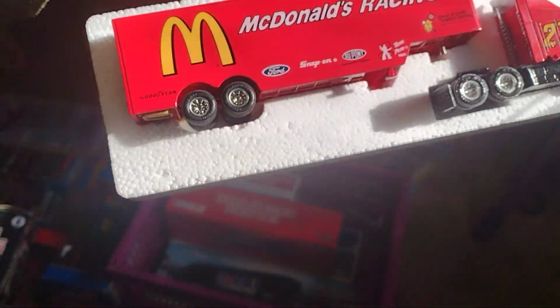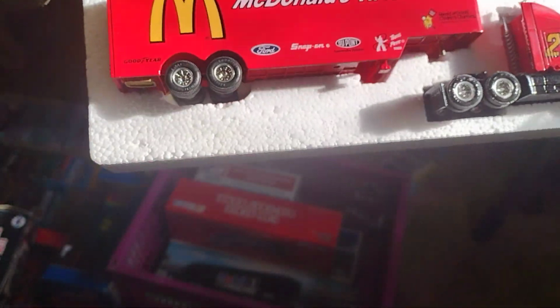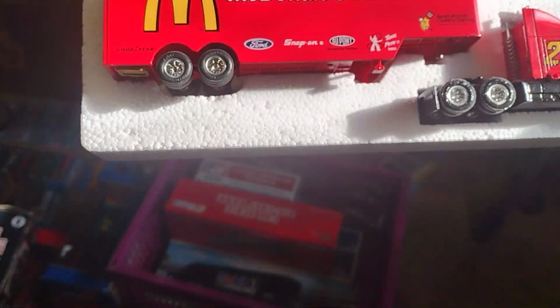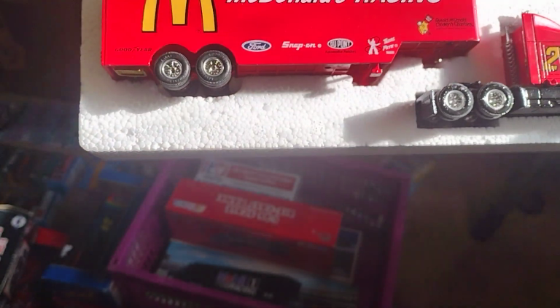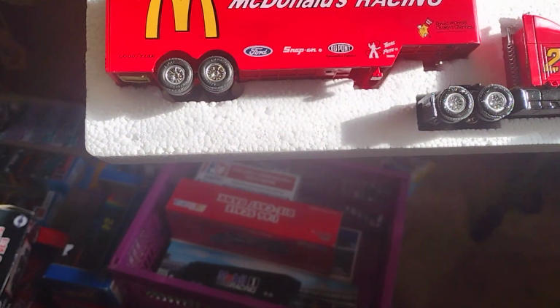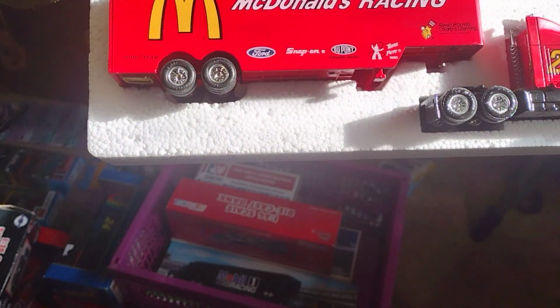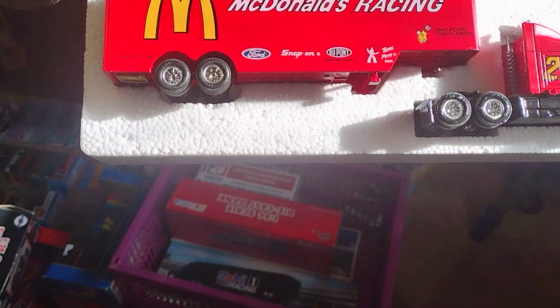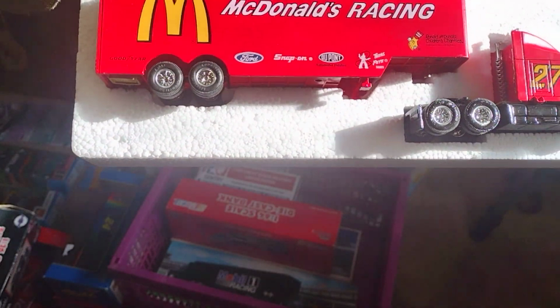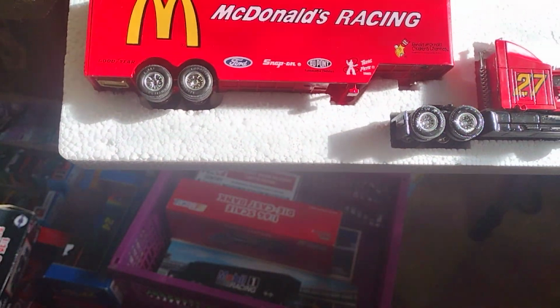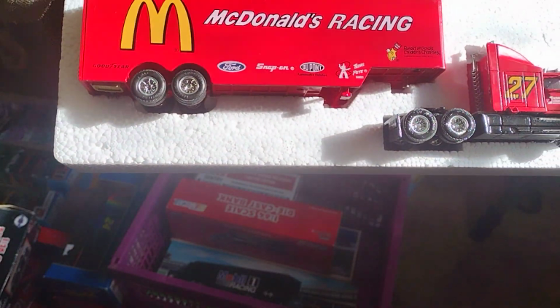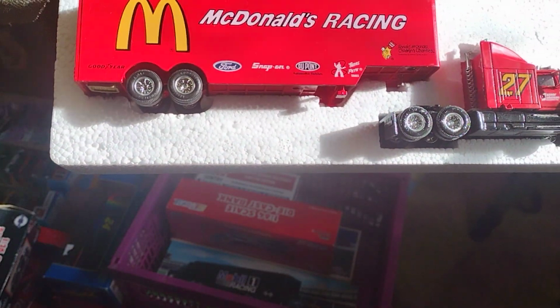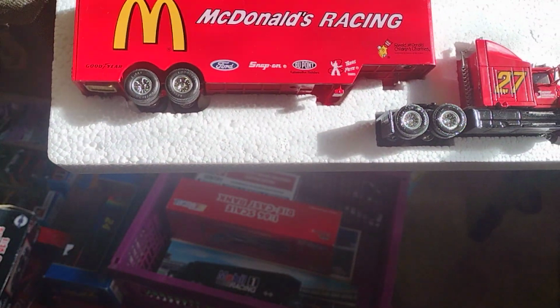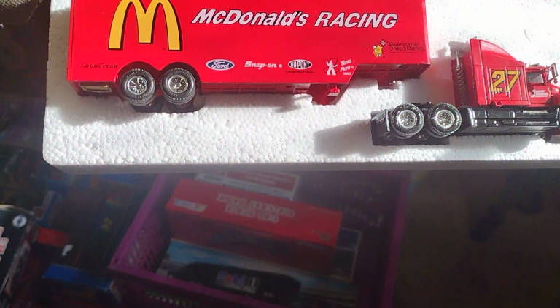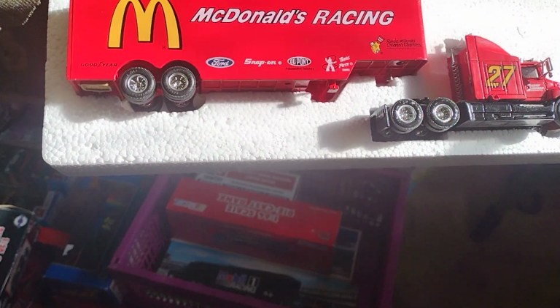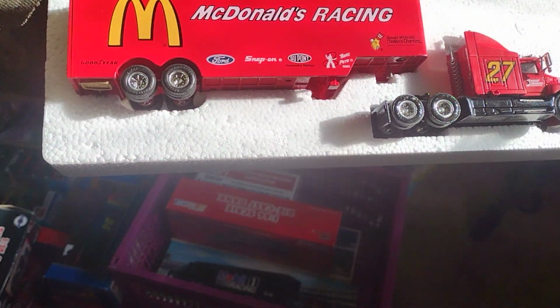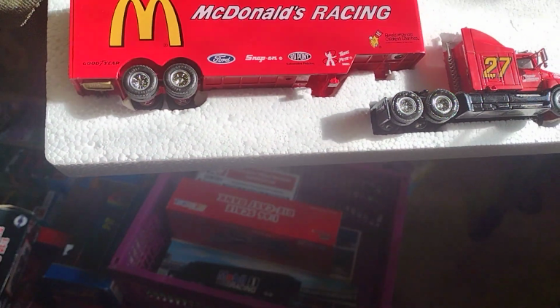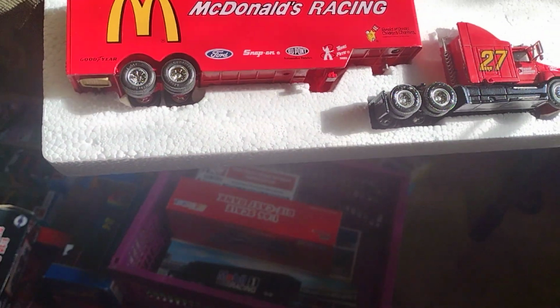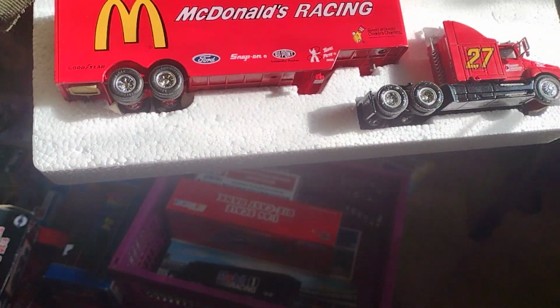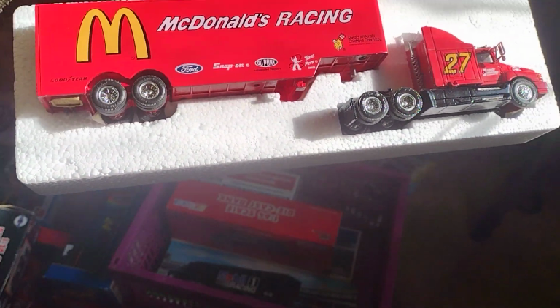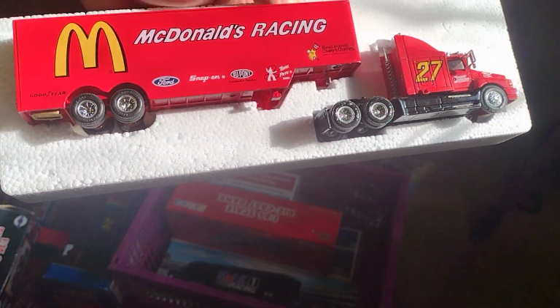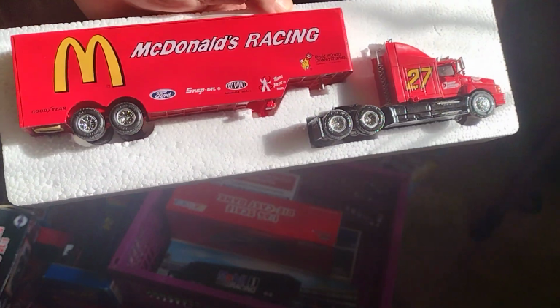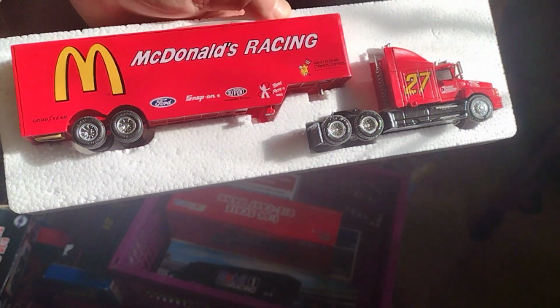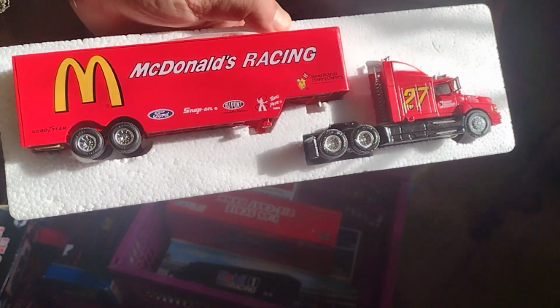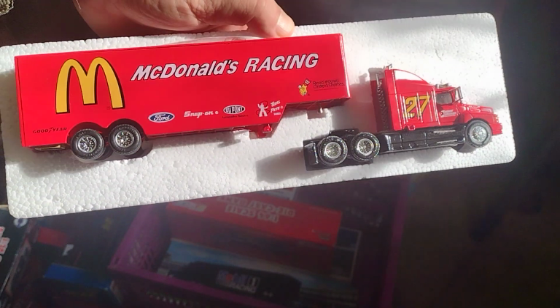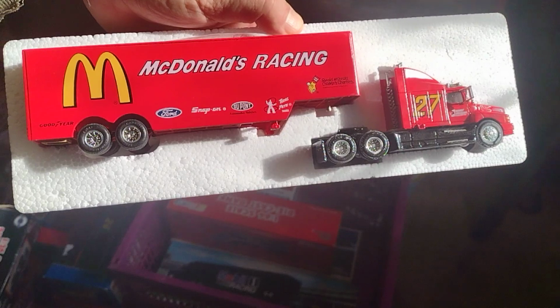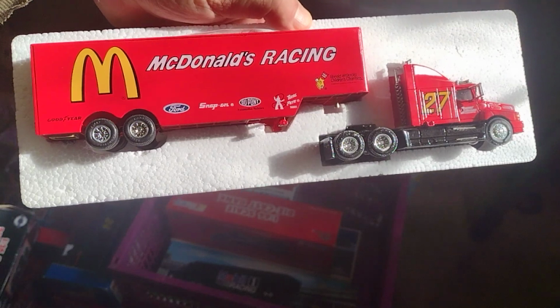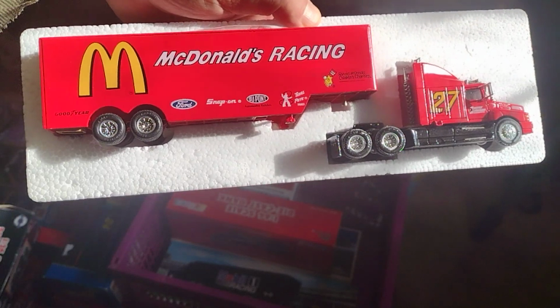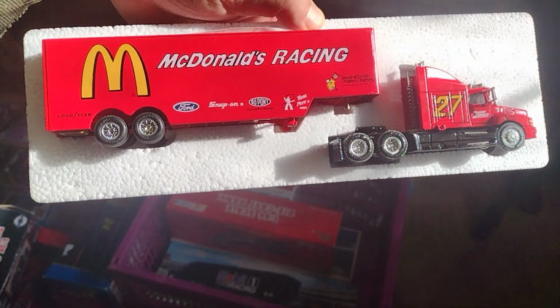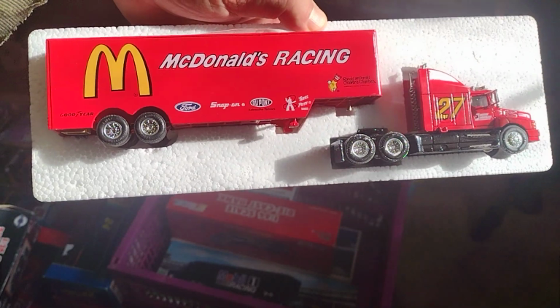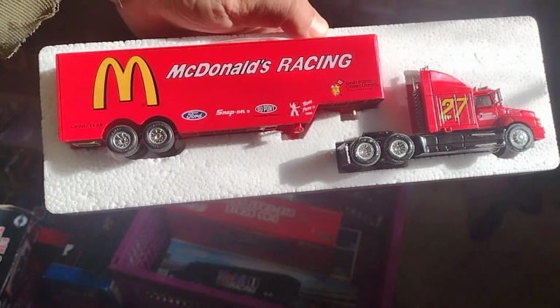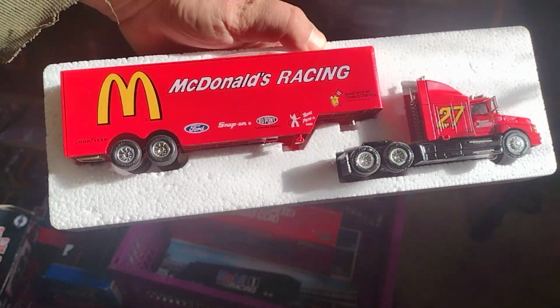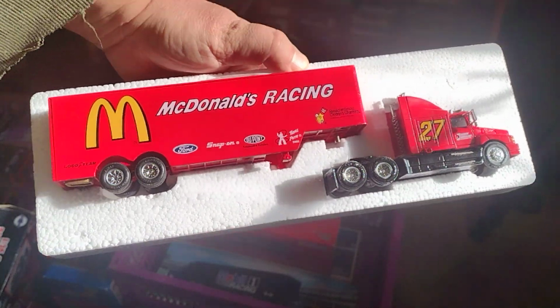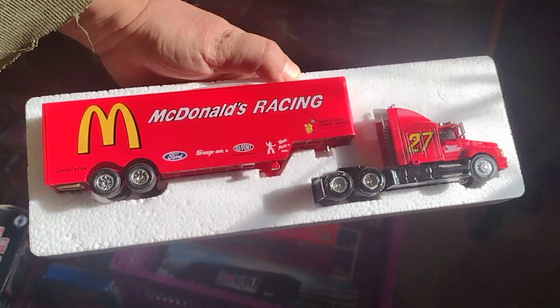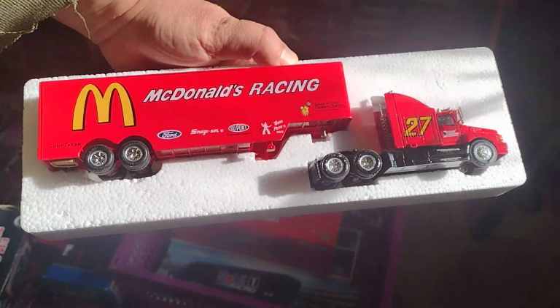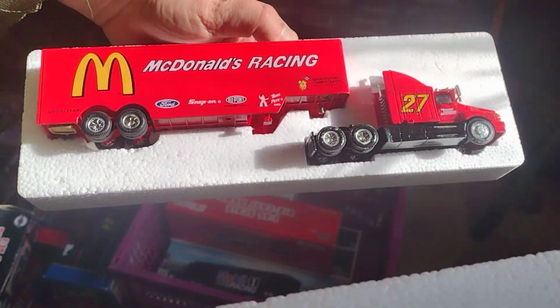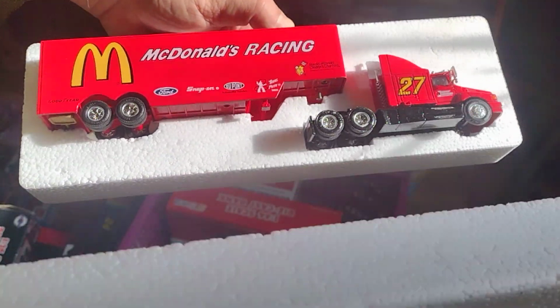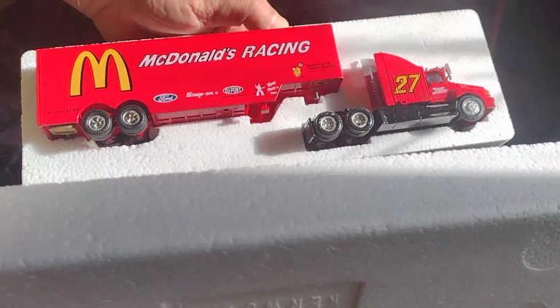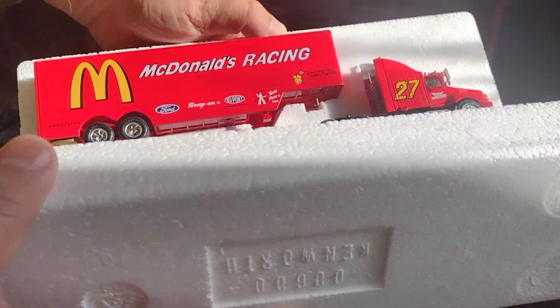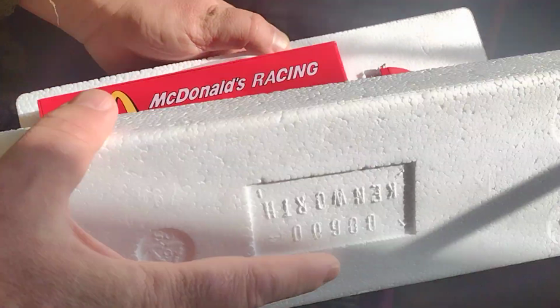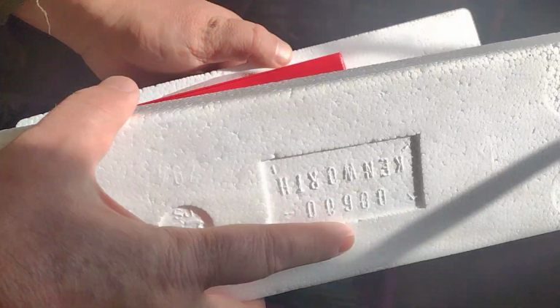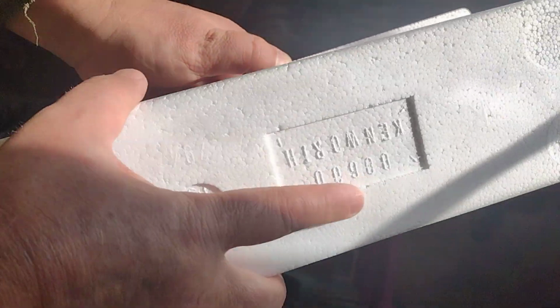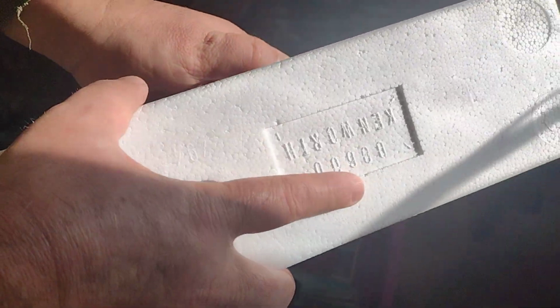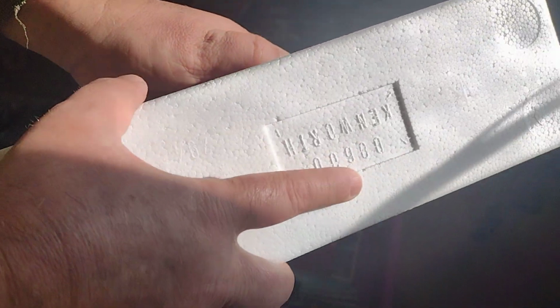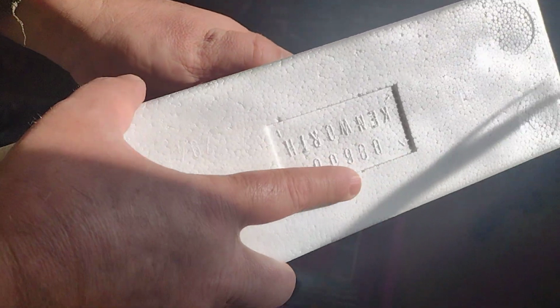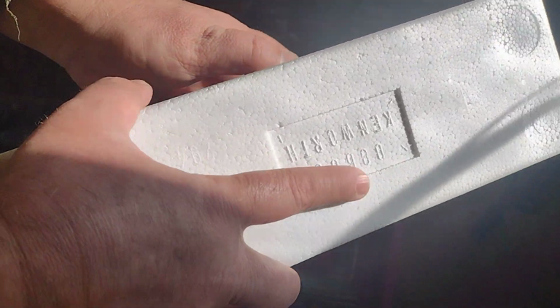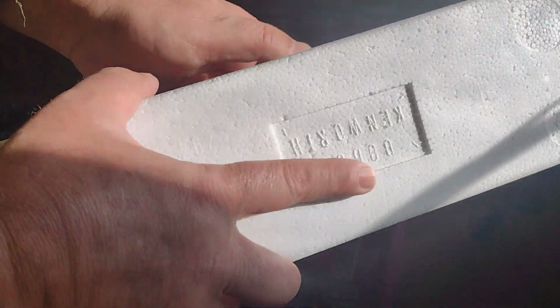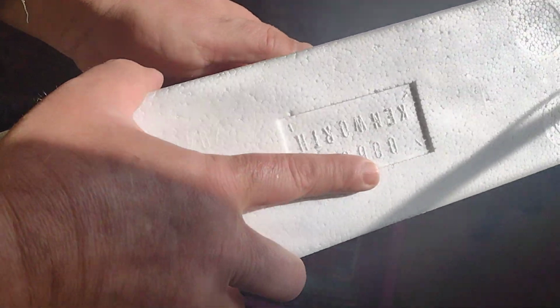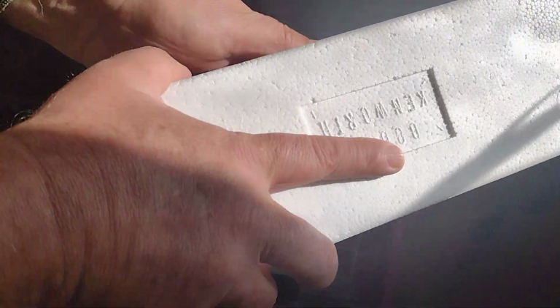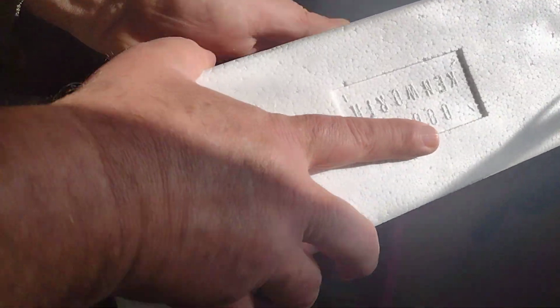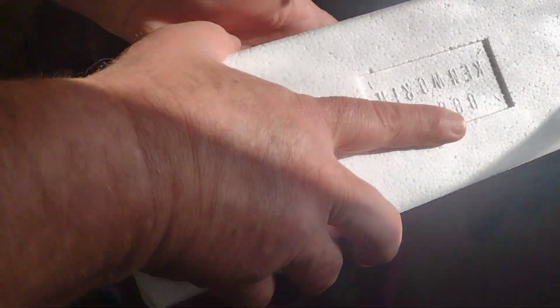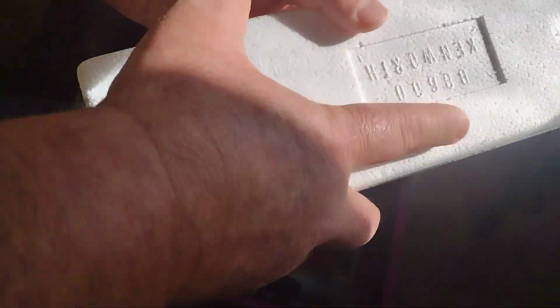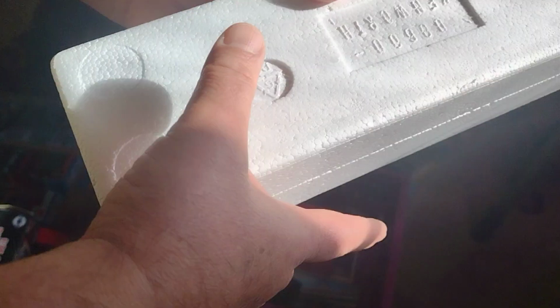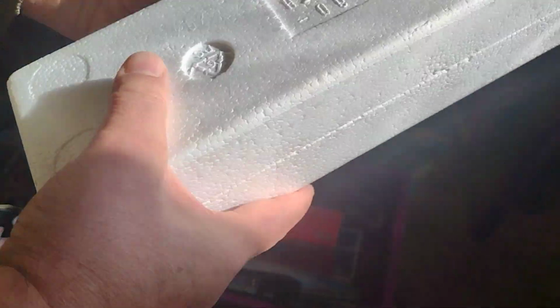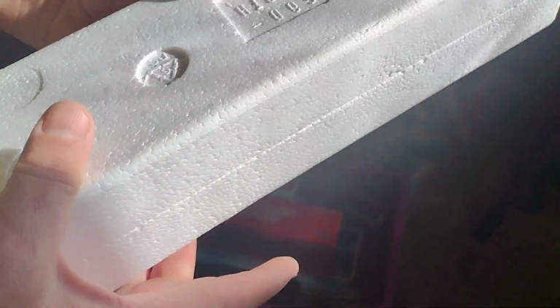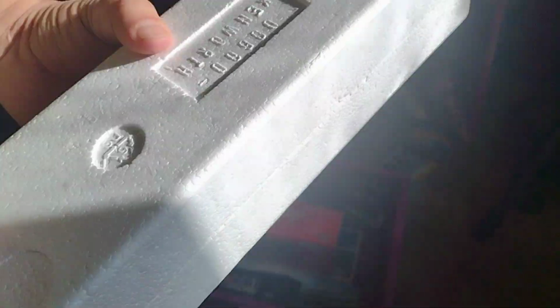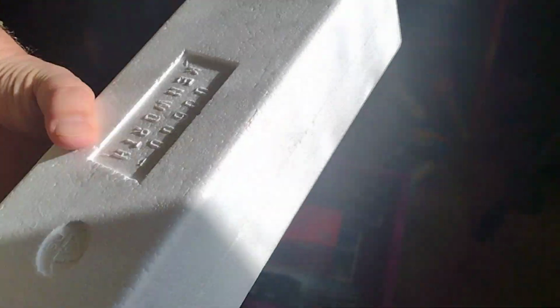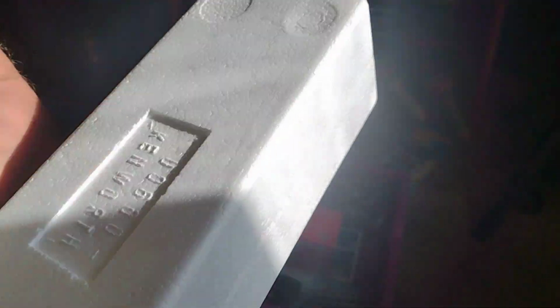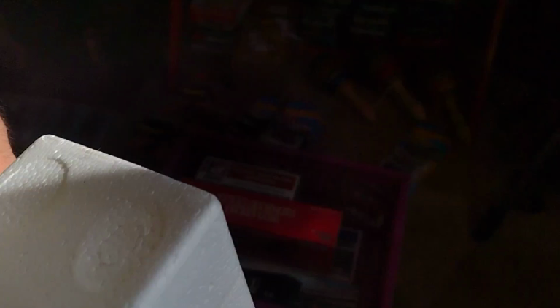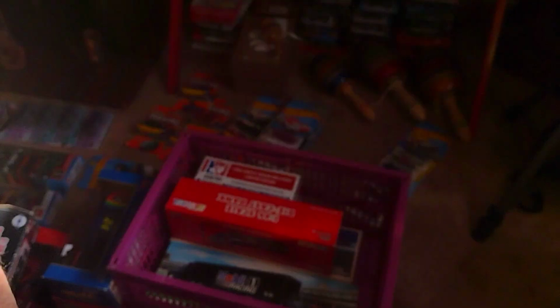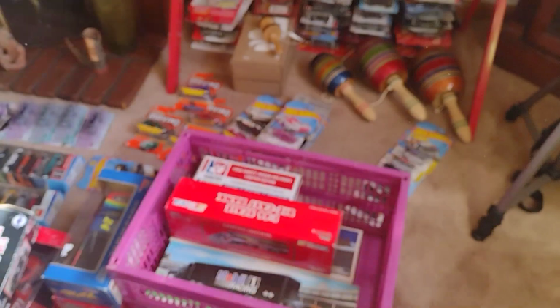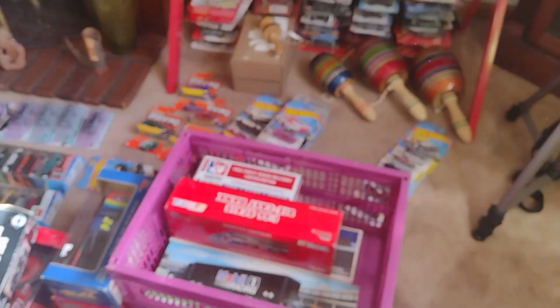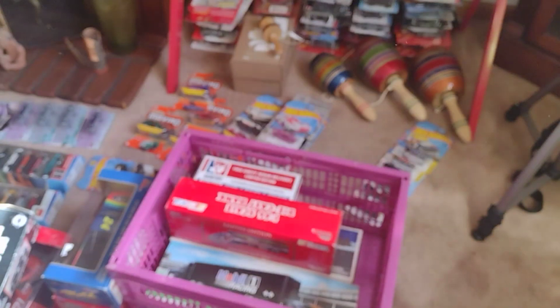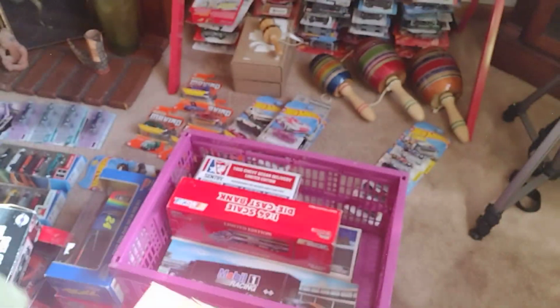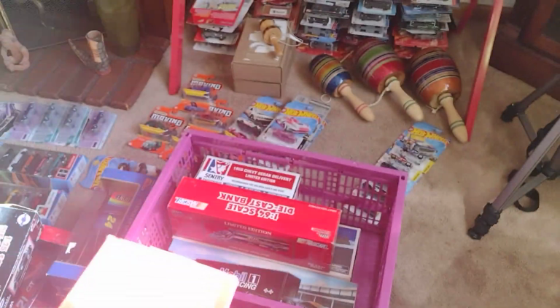McDonald's — that's pretty cool. Scale 1:64. Let's put it back in.